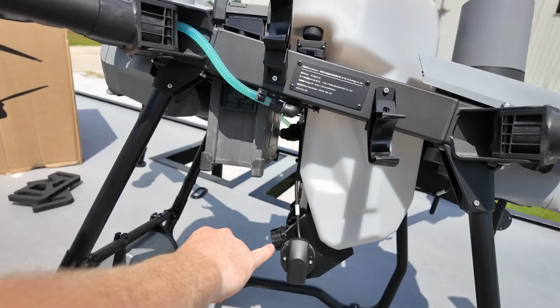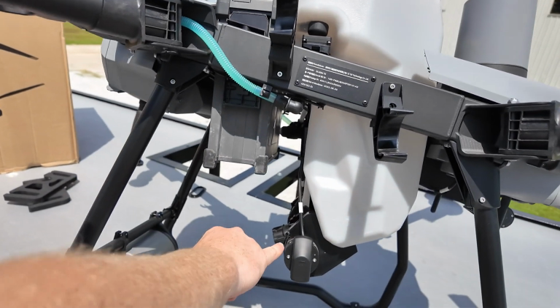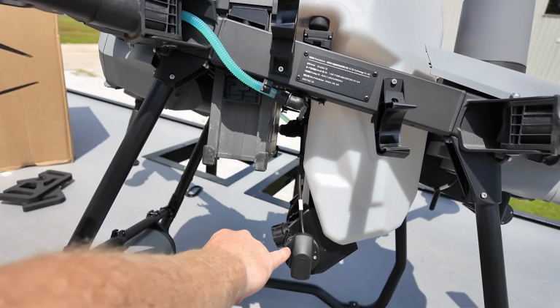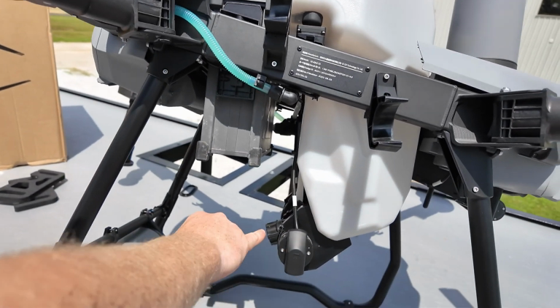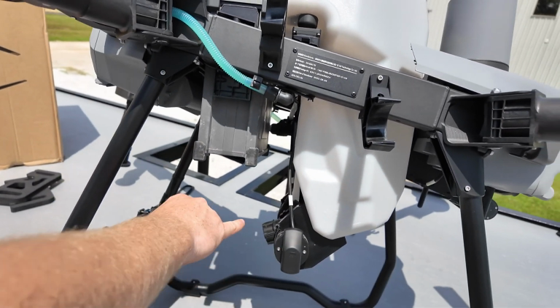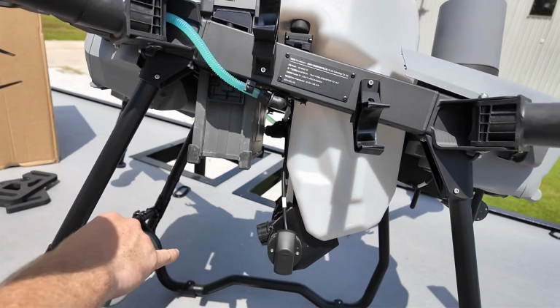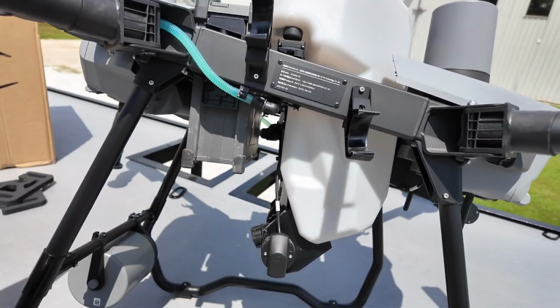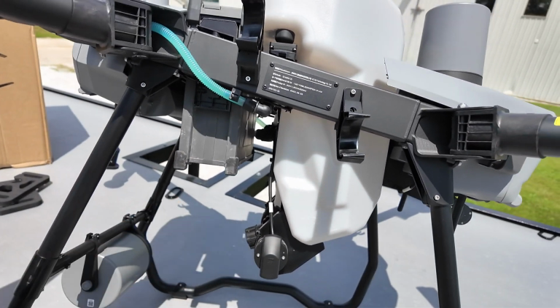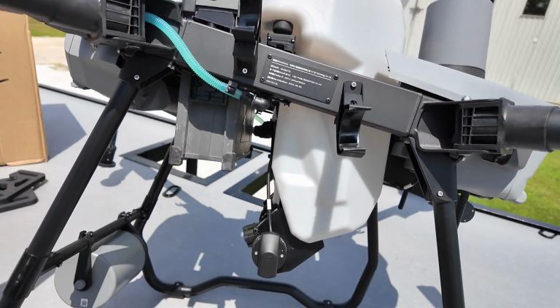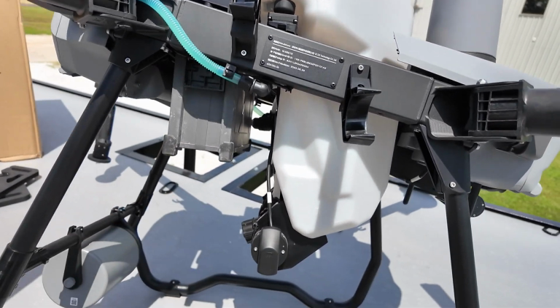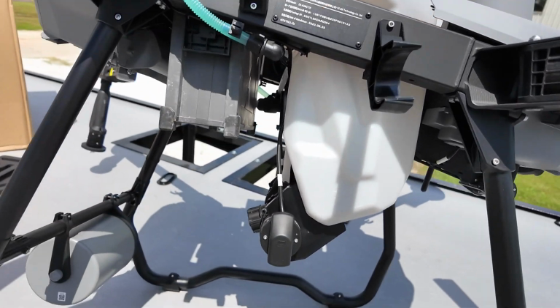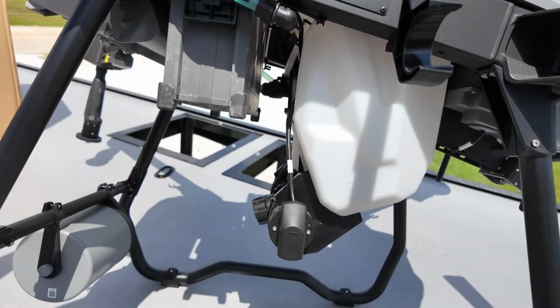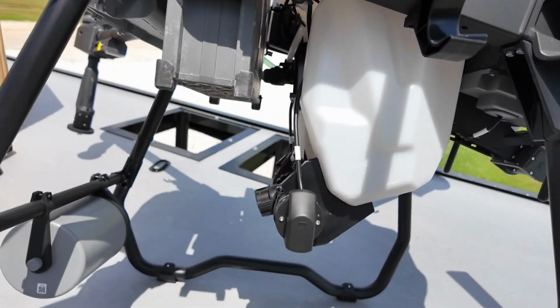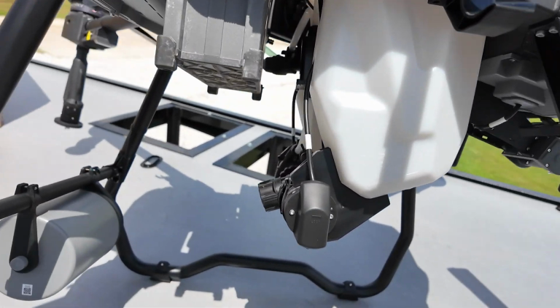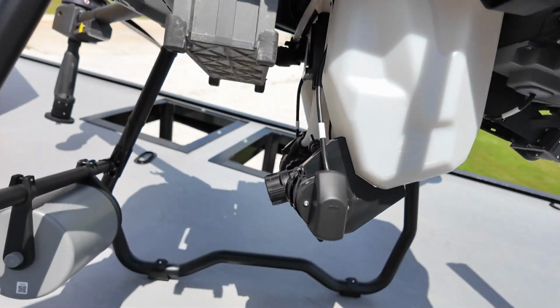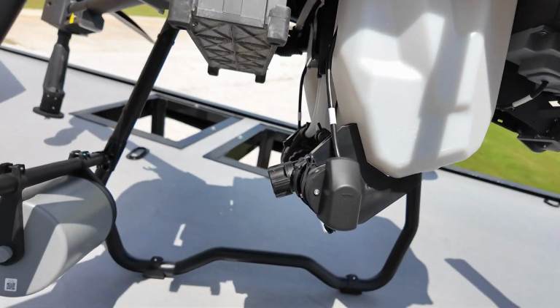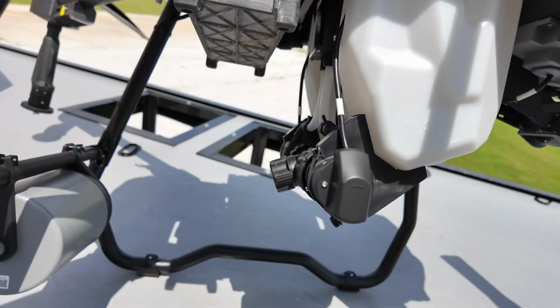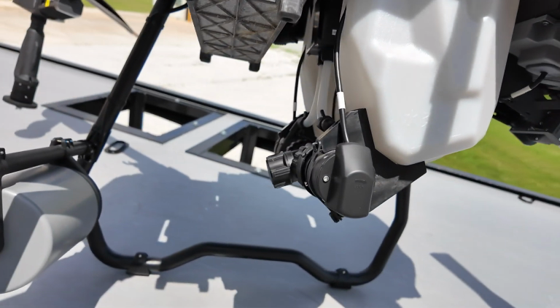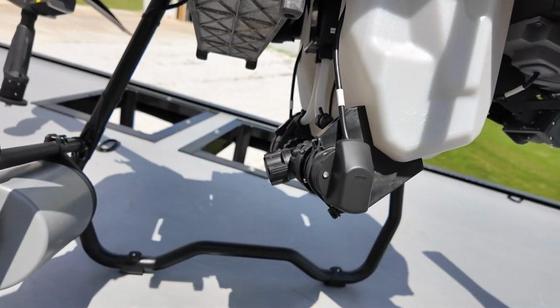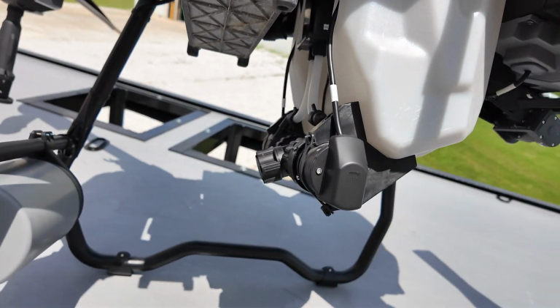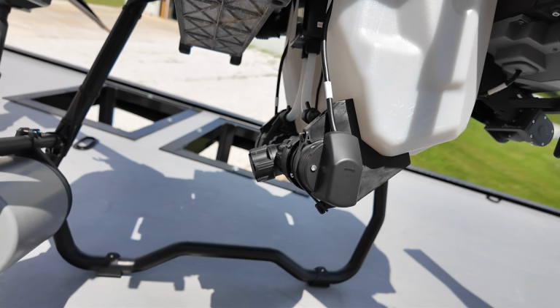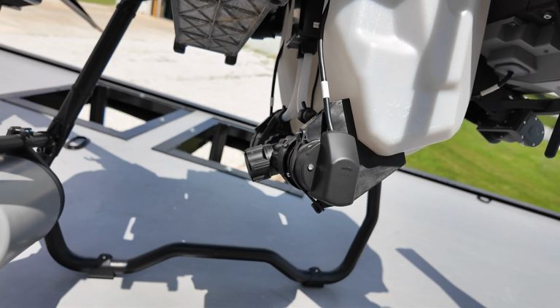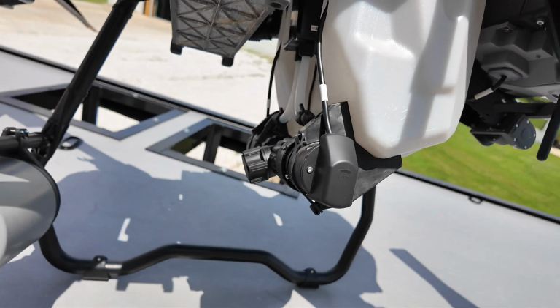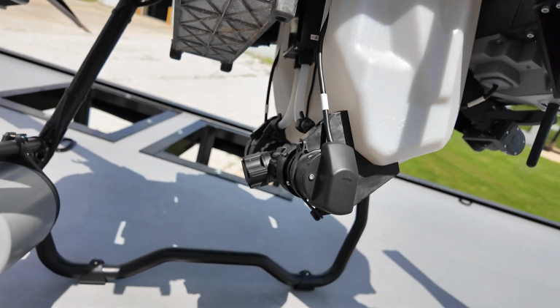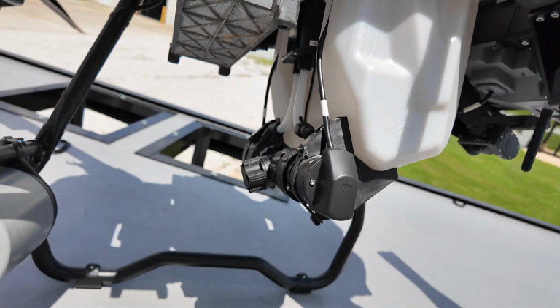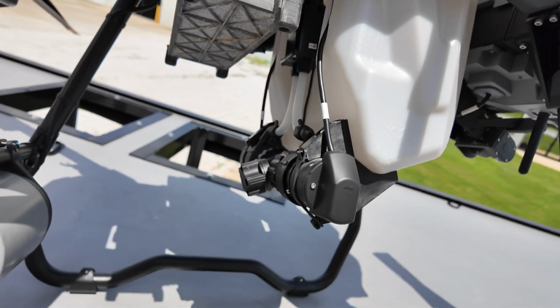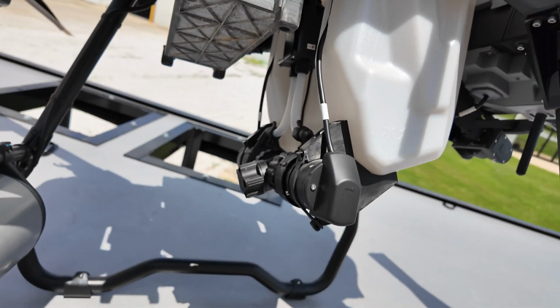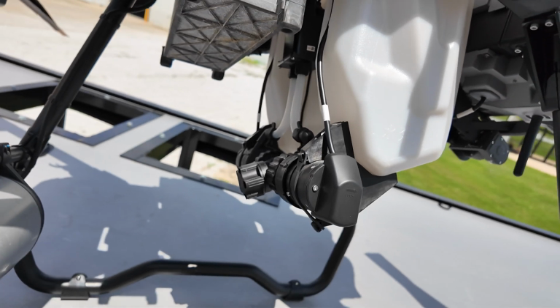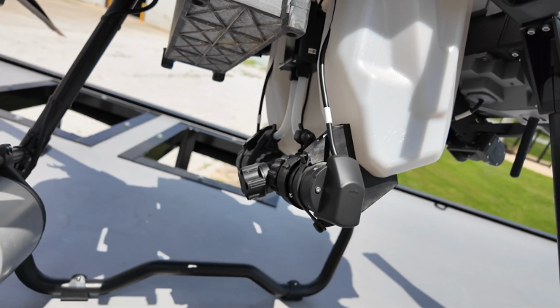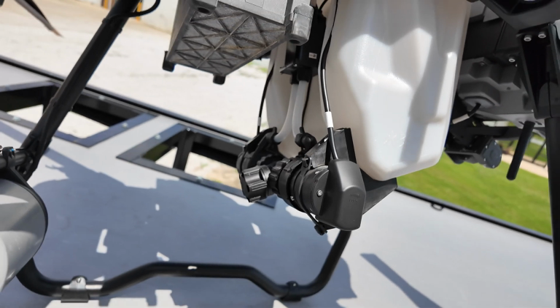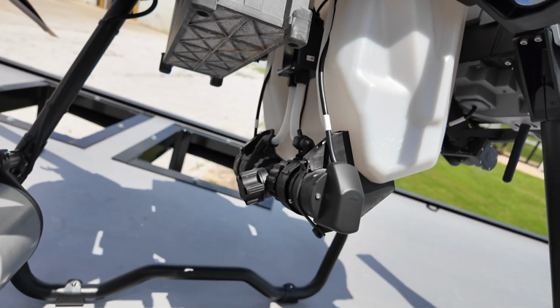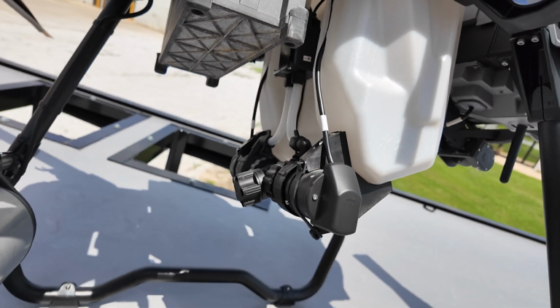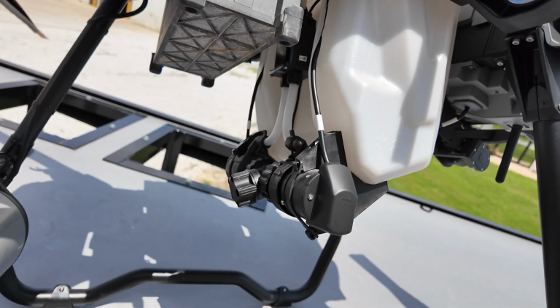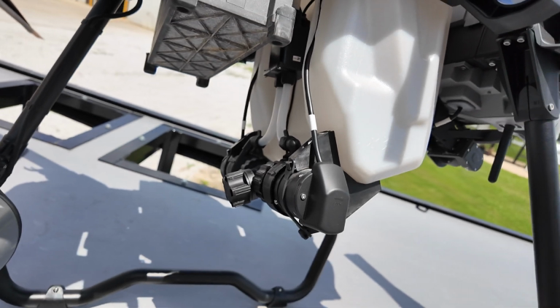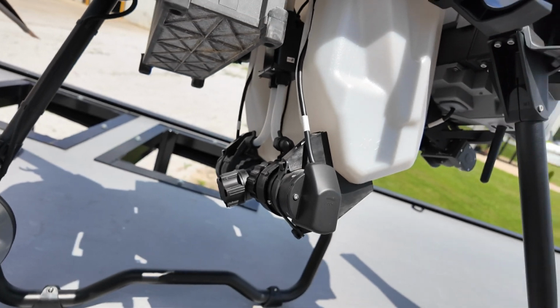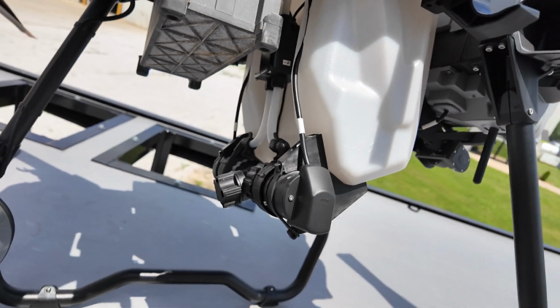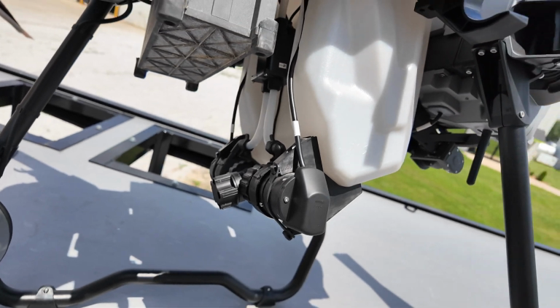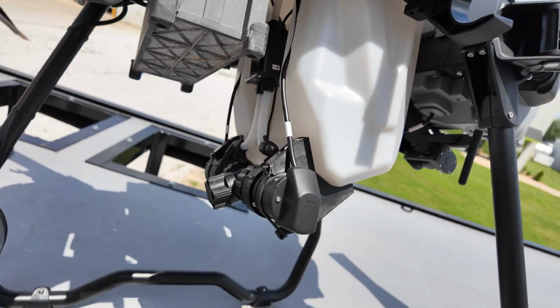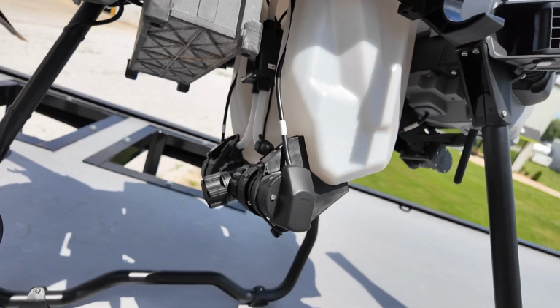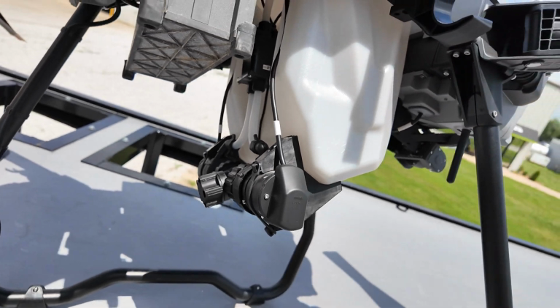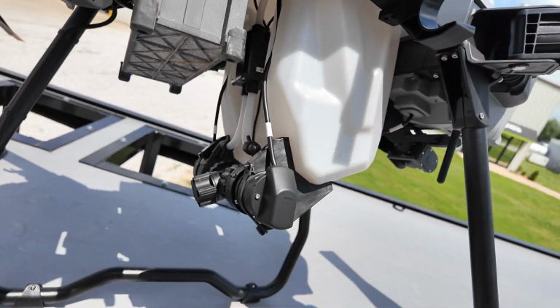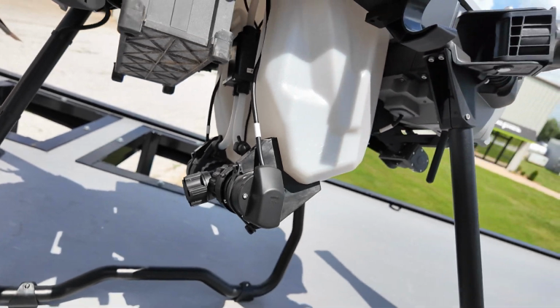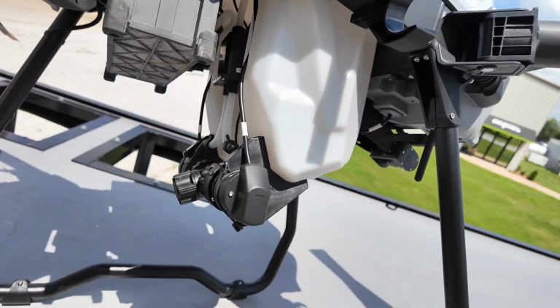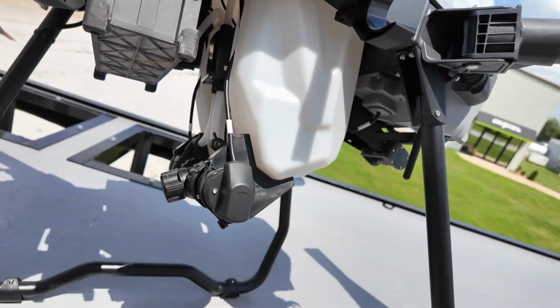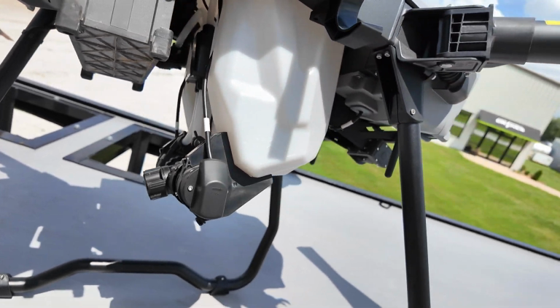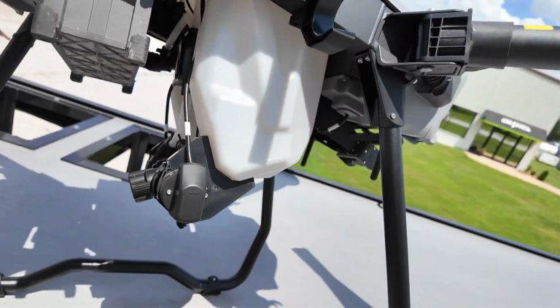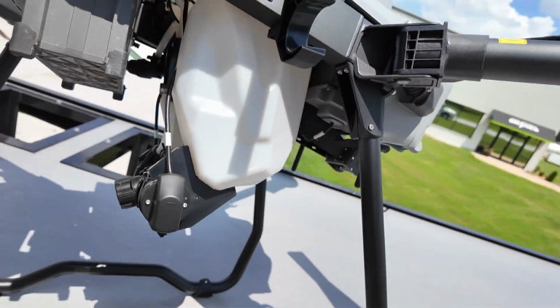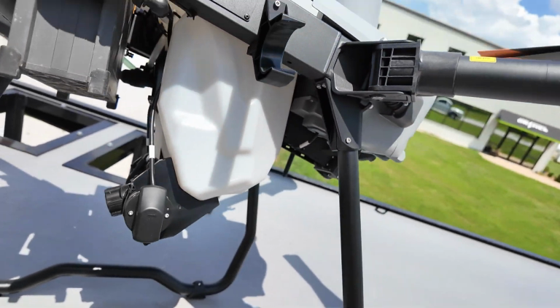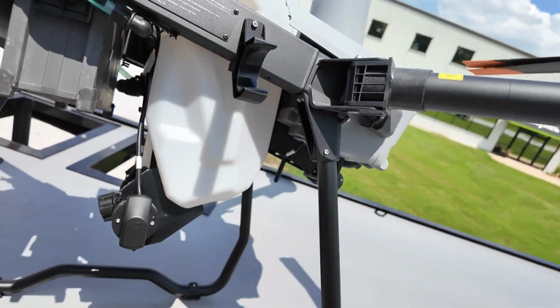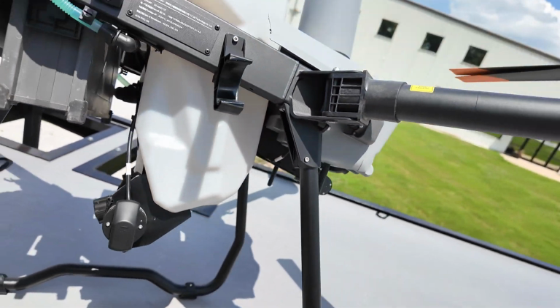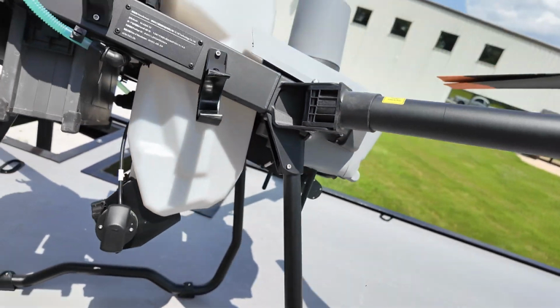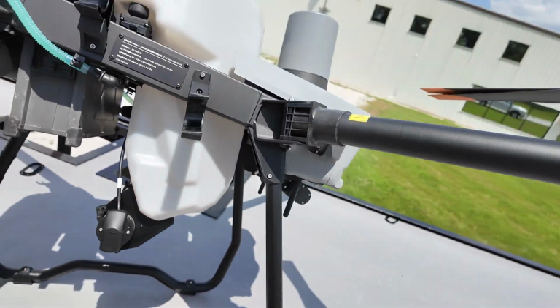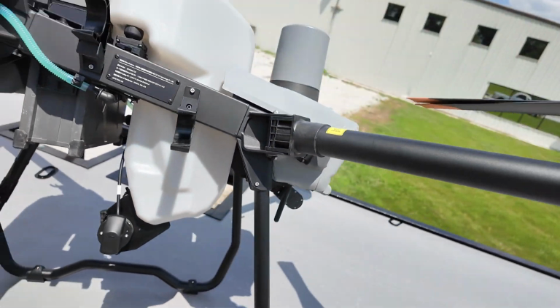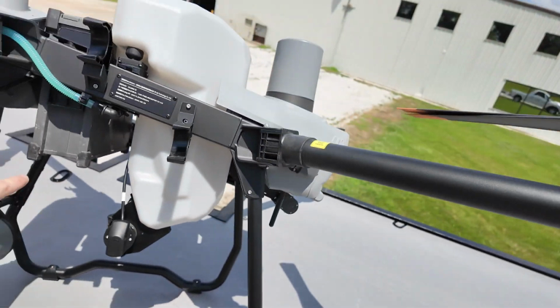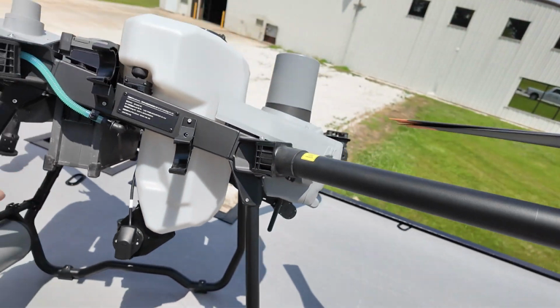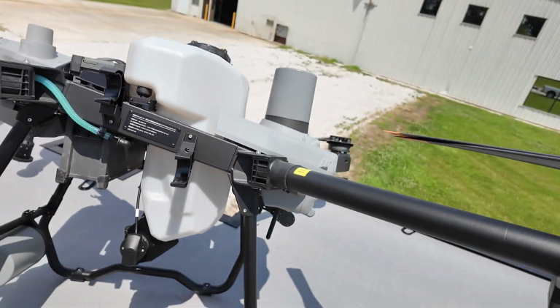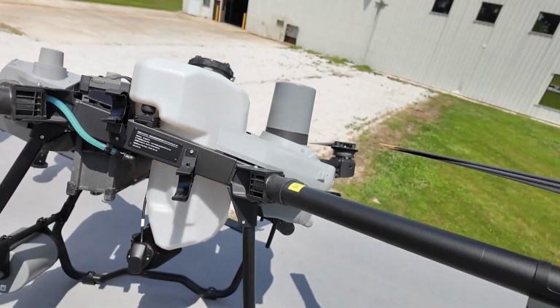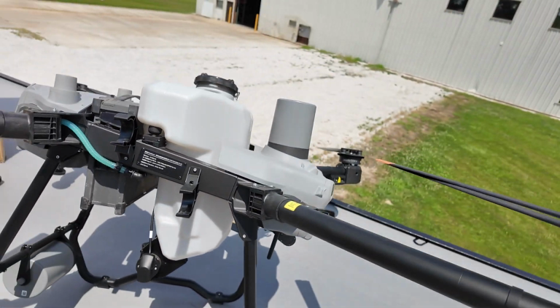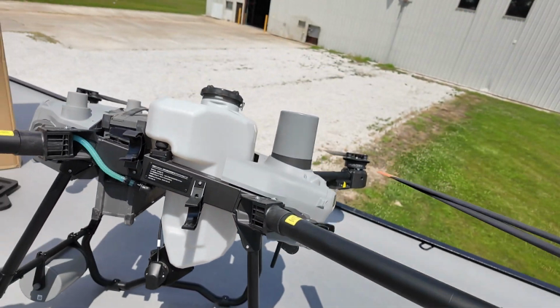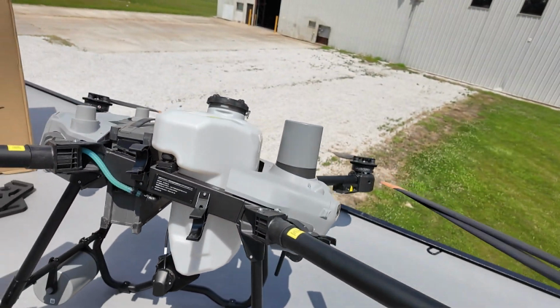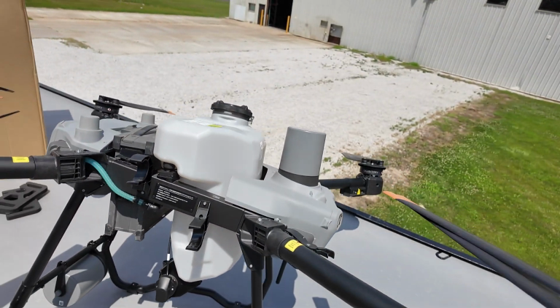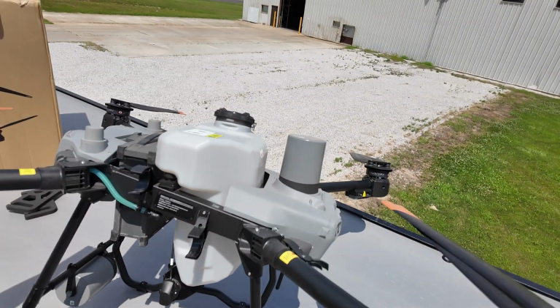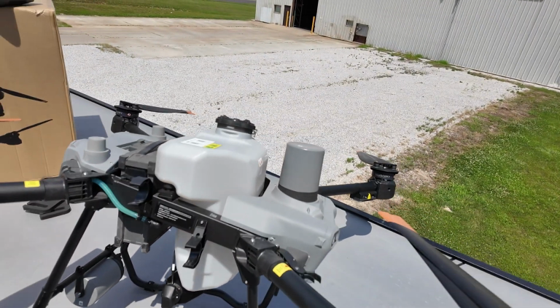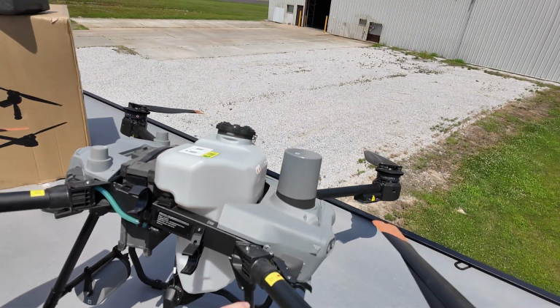We have a flow meter and our pumps located underneath — two pumps on the bottom and our flow meter up top.